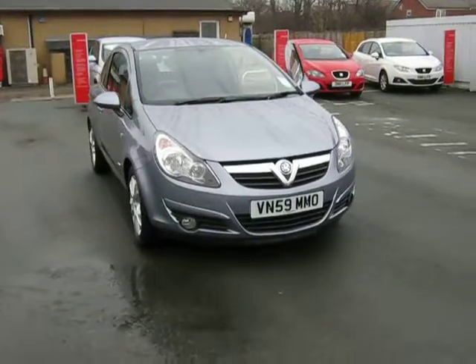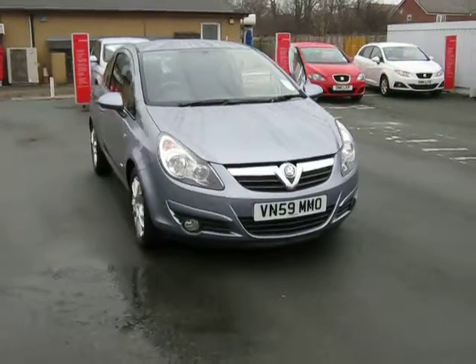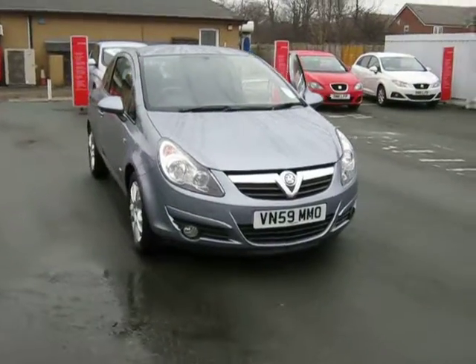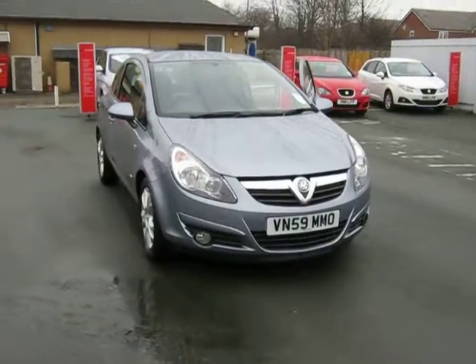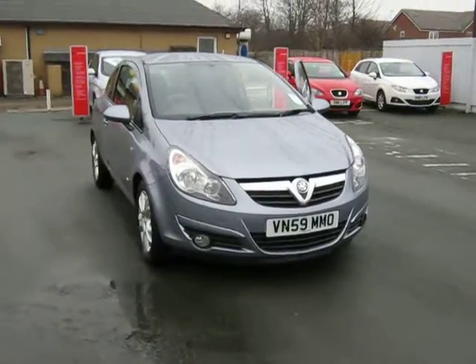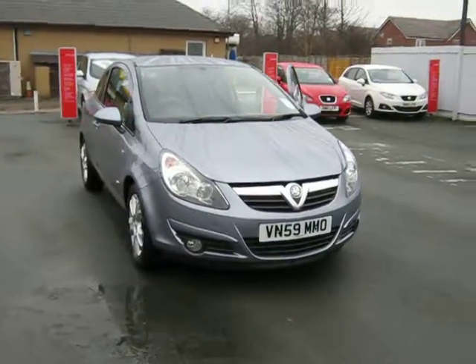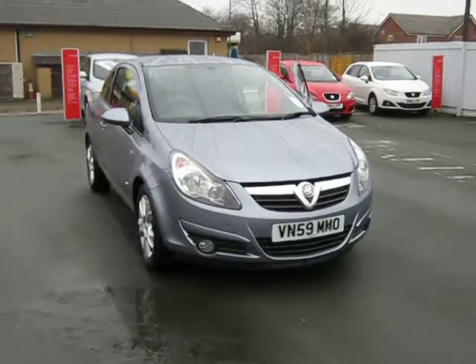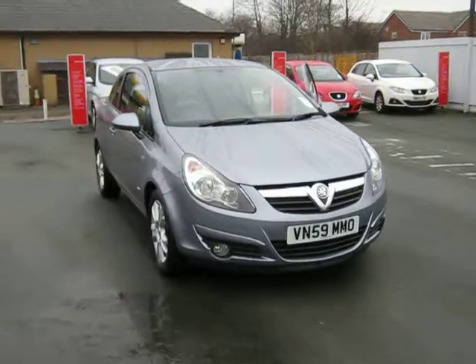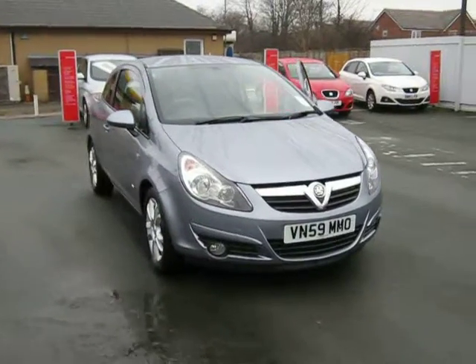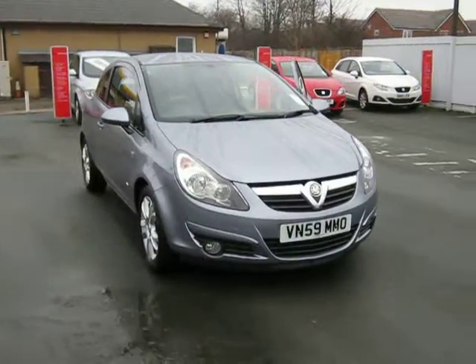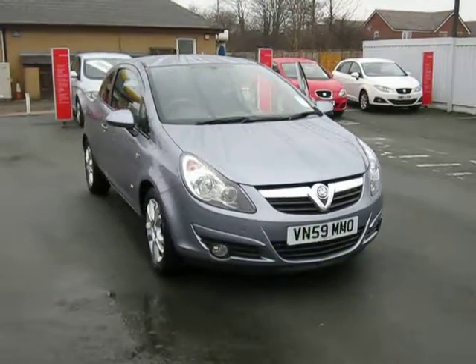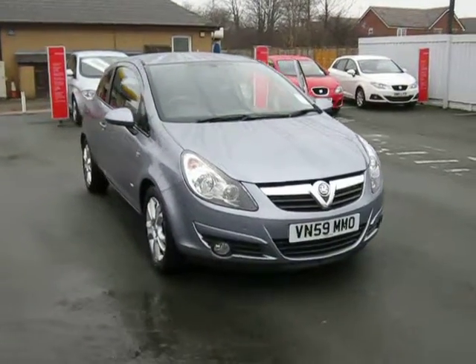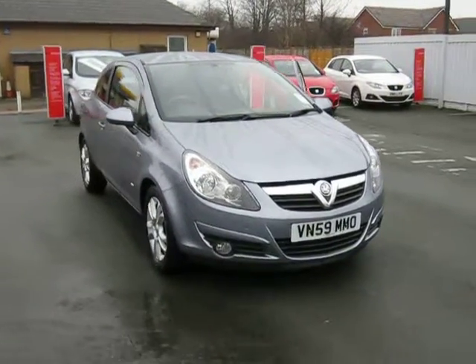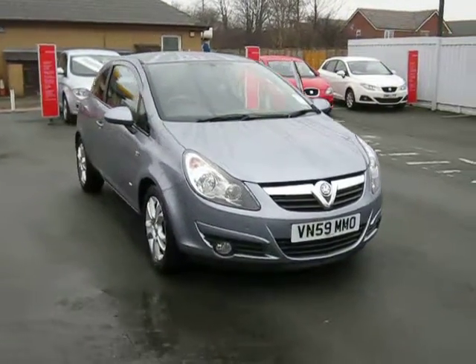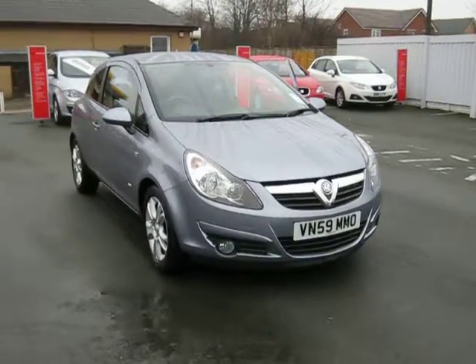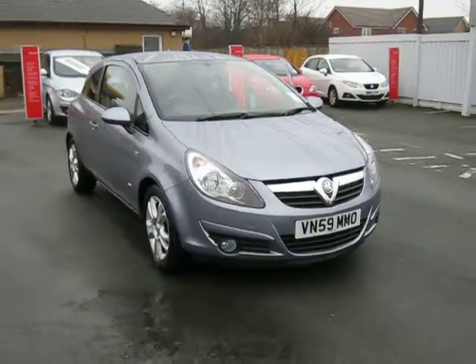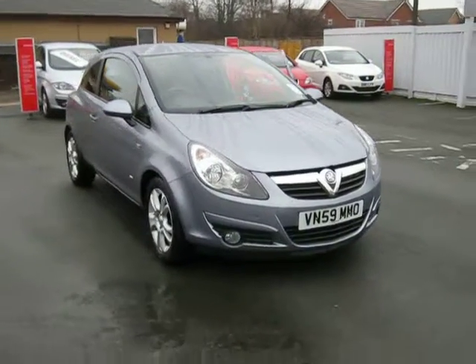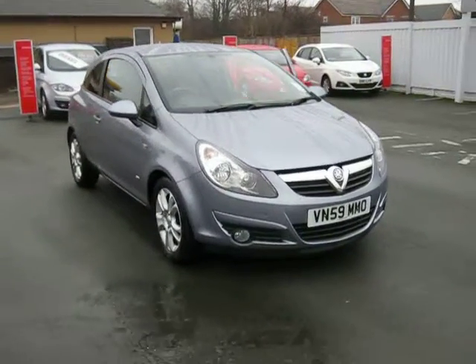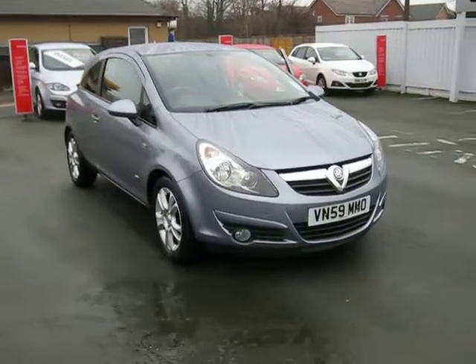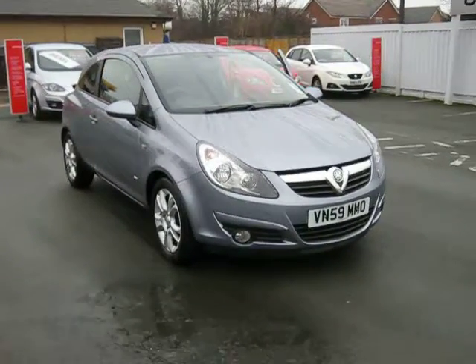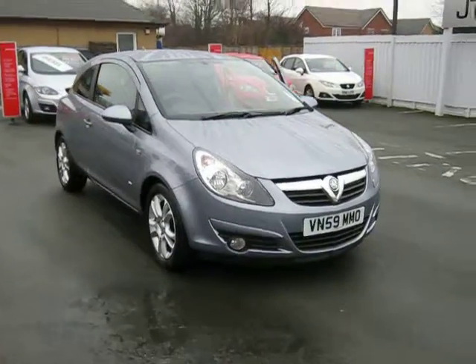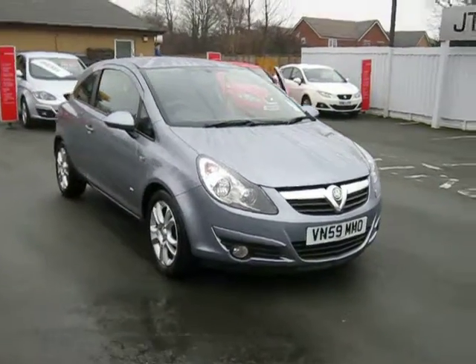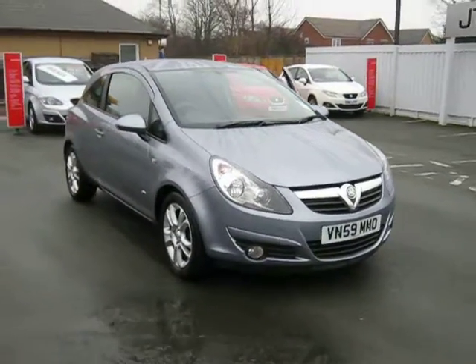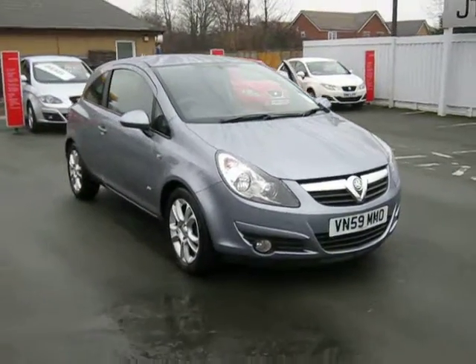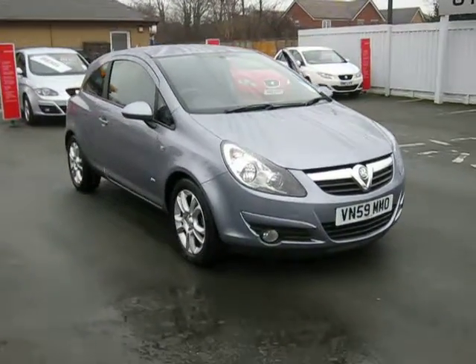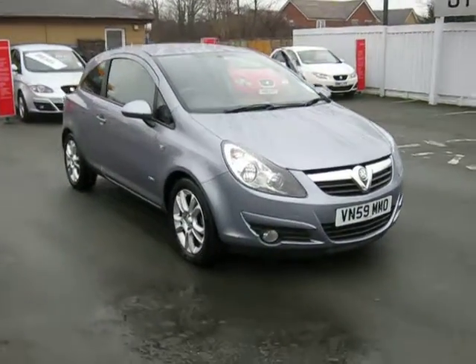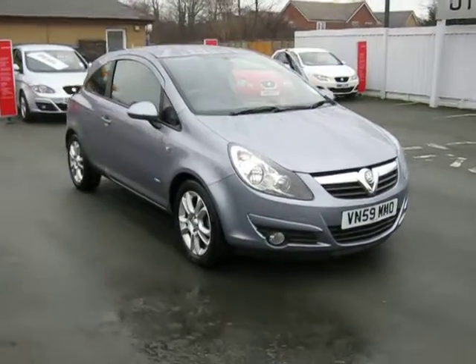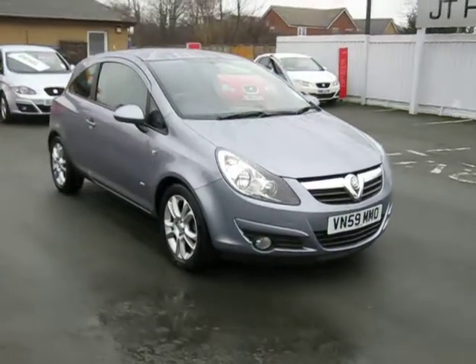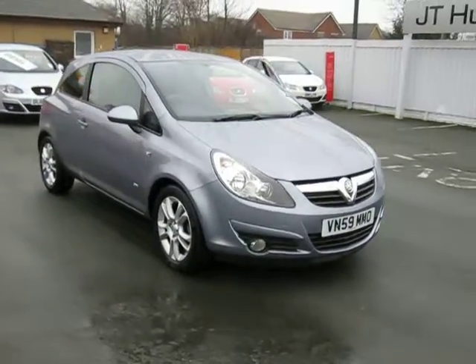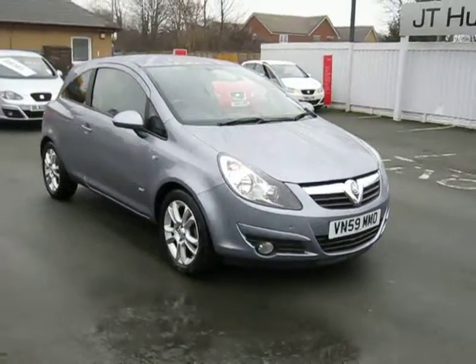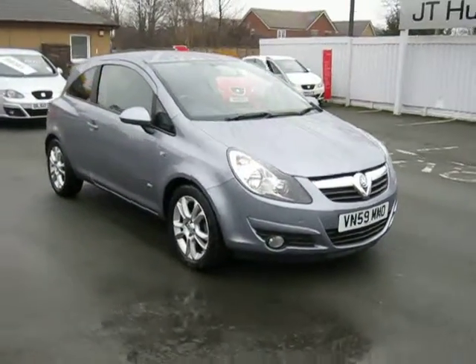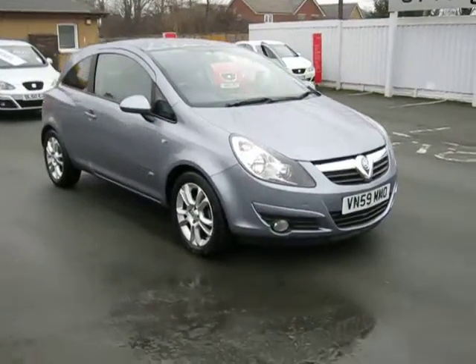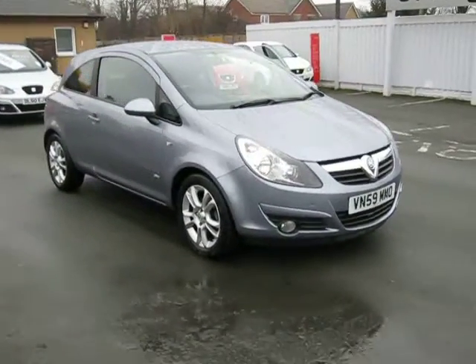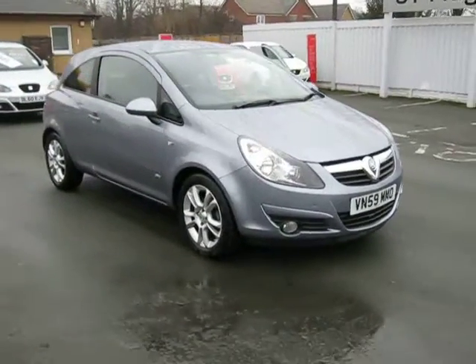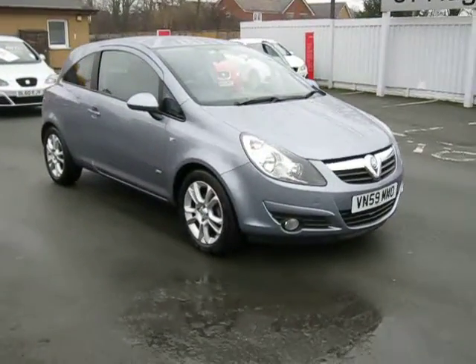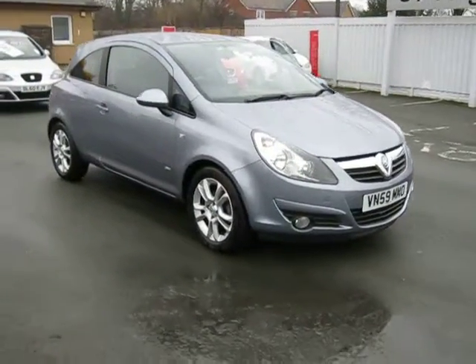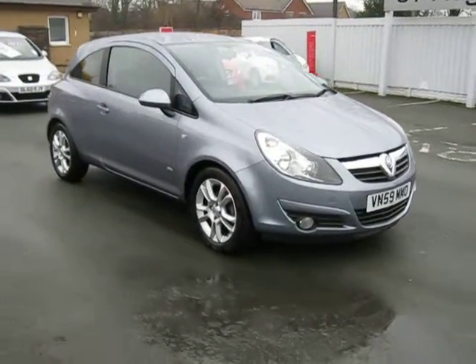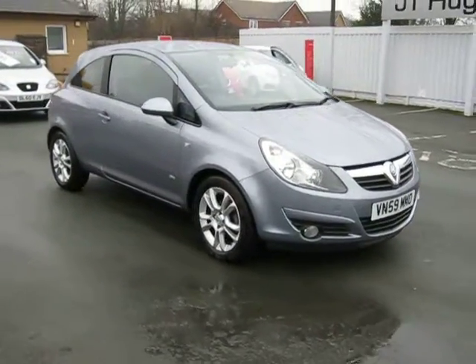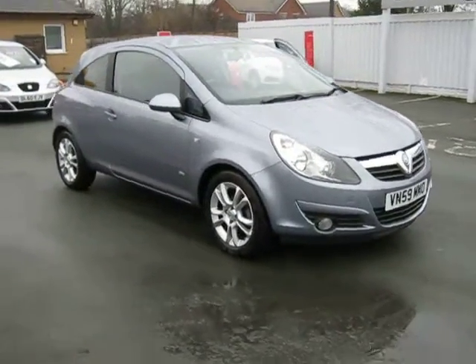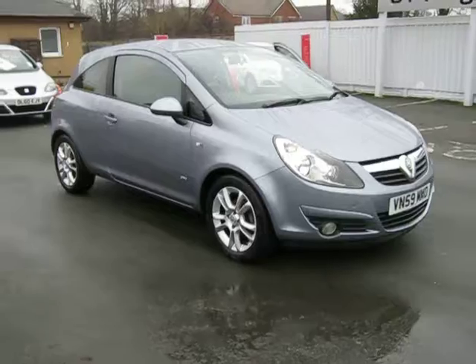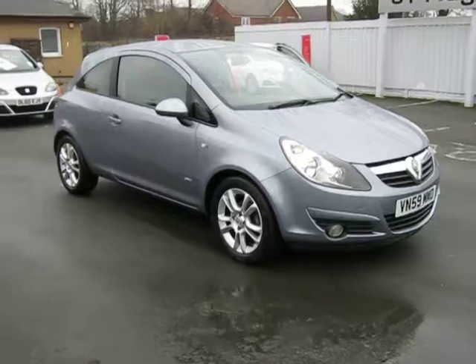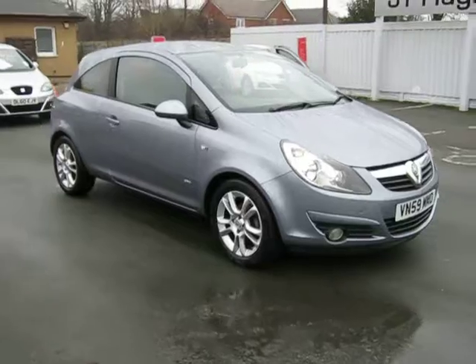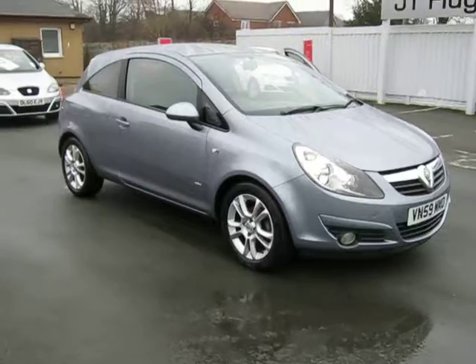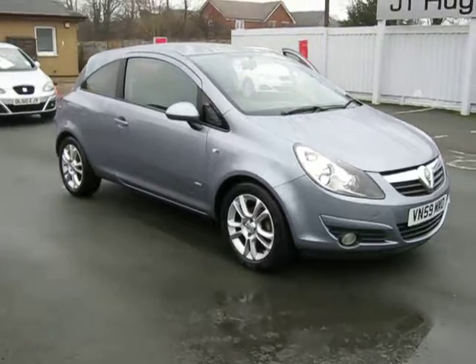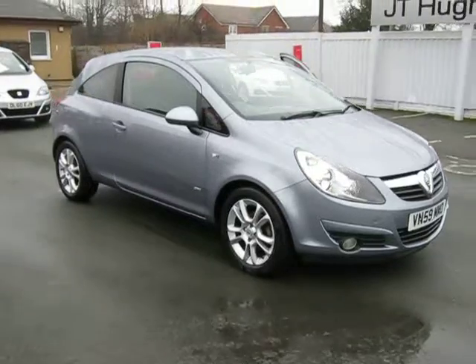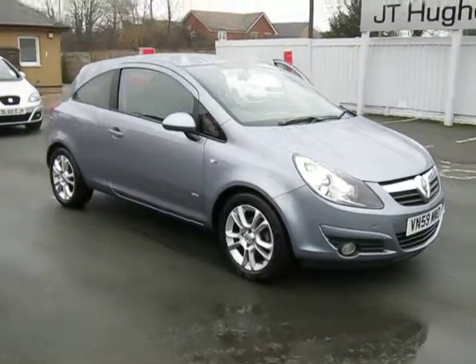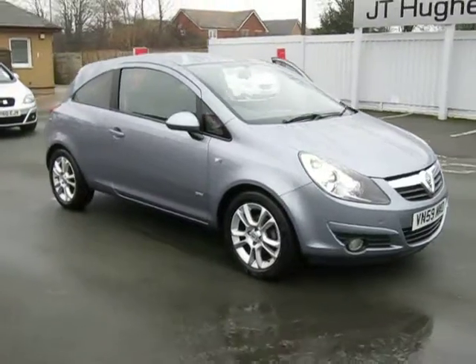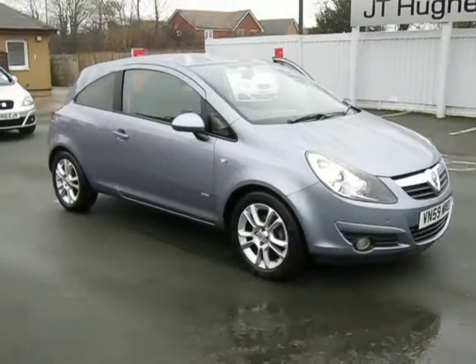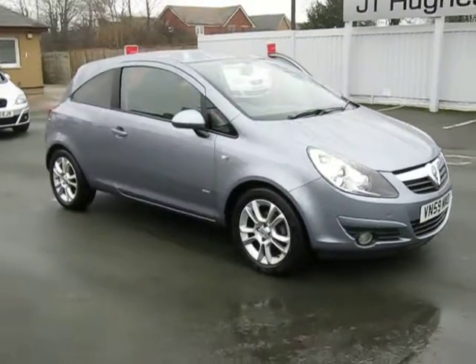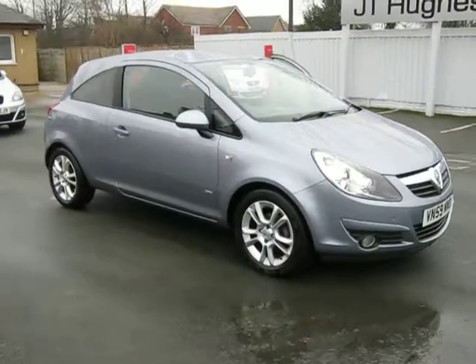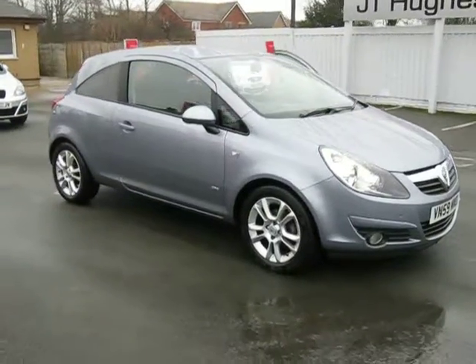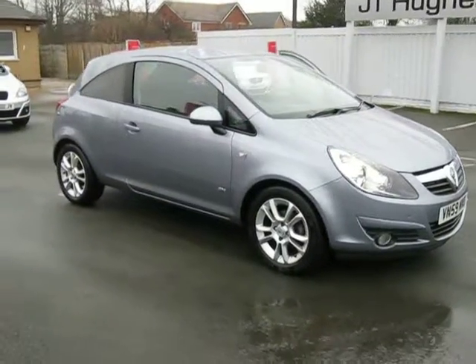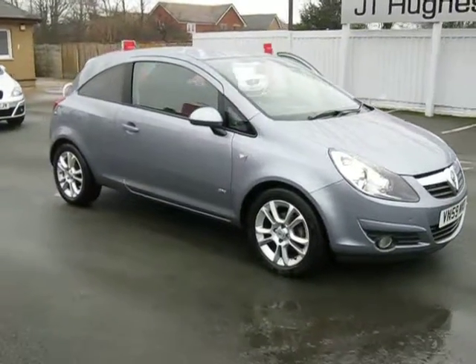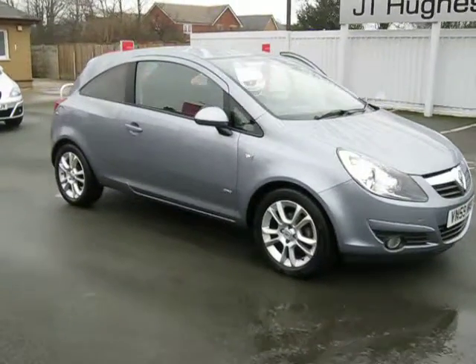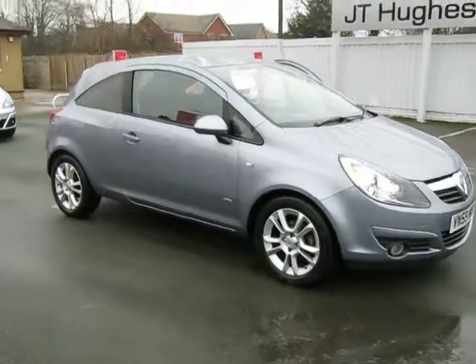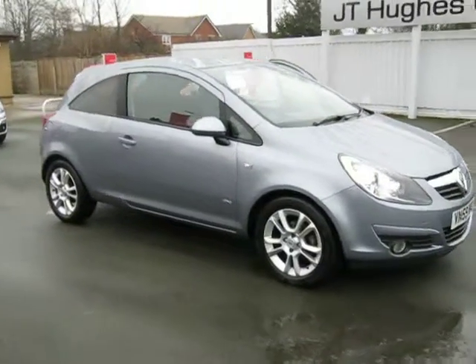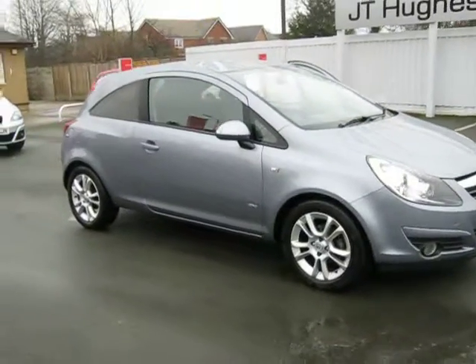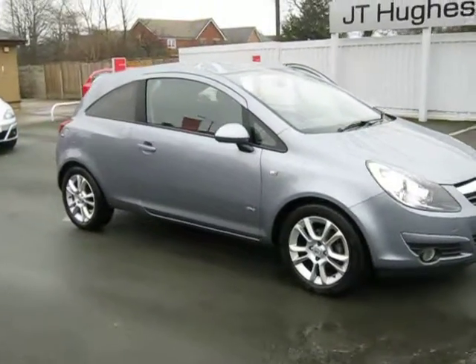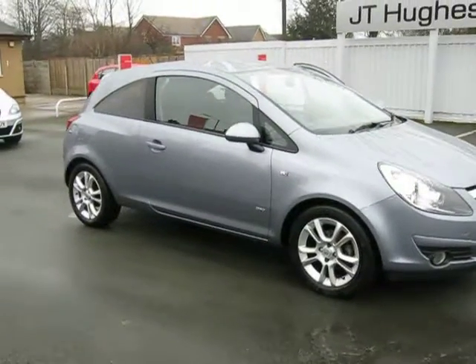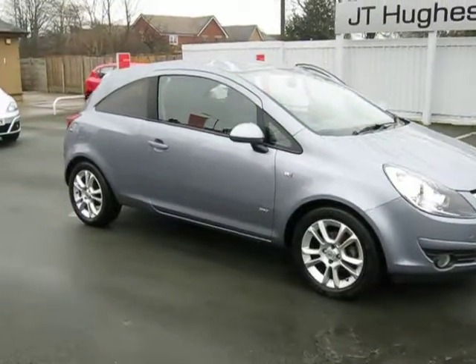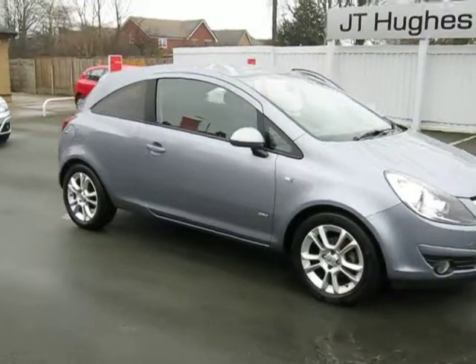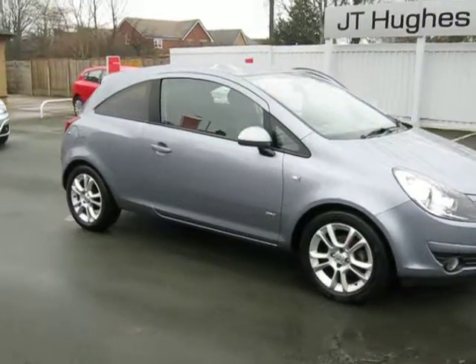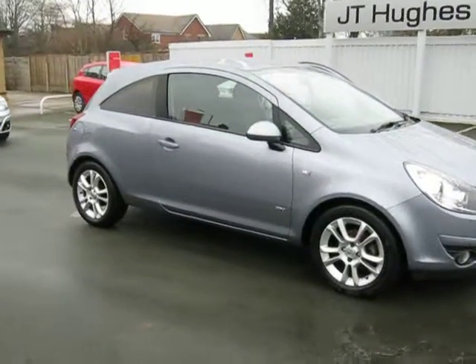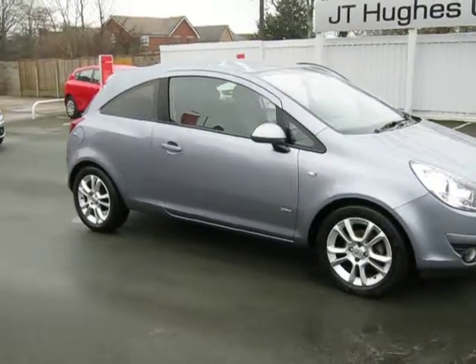This vehicle has only covered 12,000 miles and is a one-owner vehicle. It comes with service history and two keys.